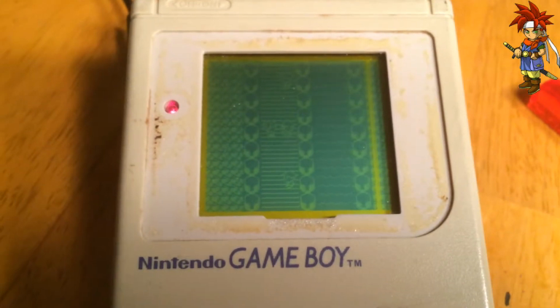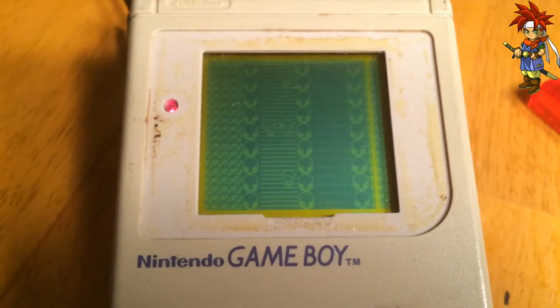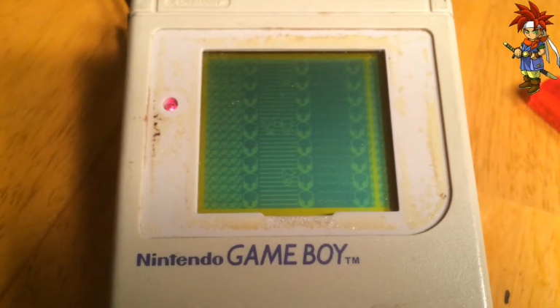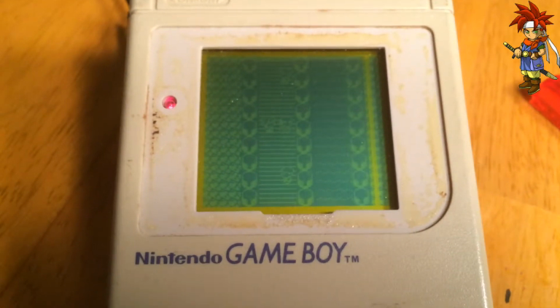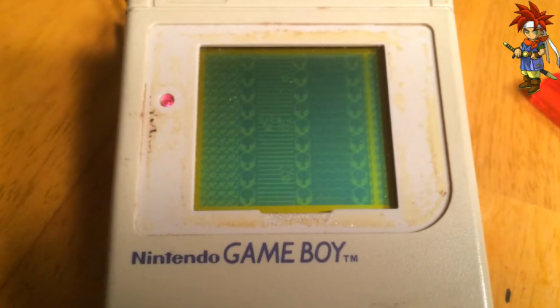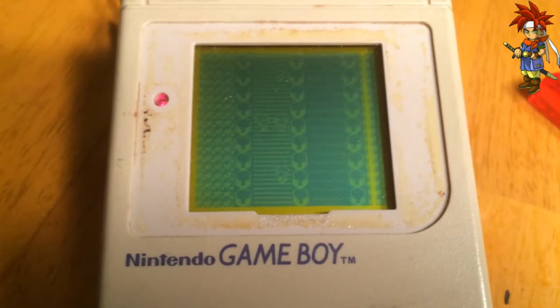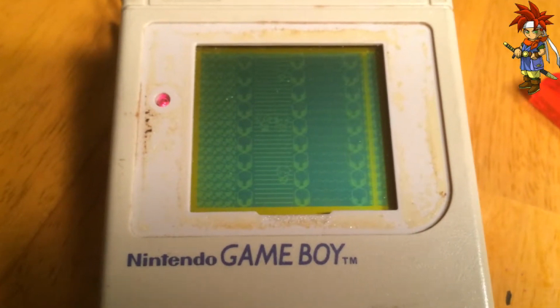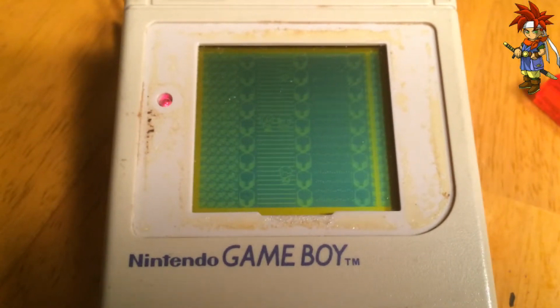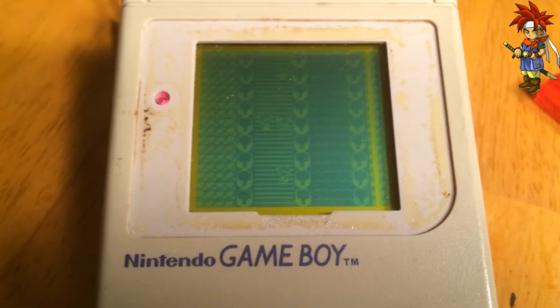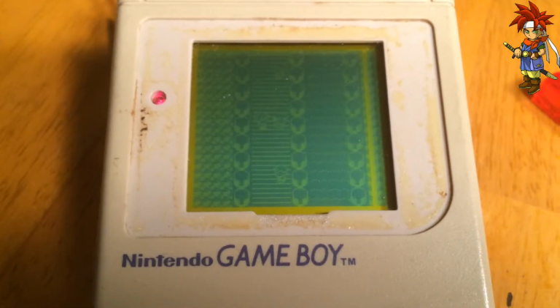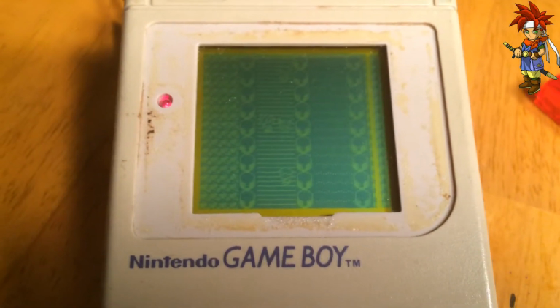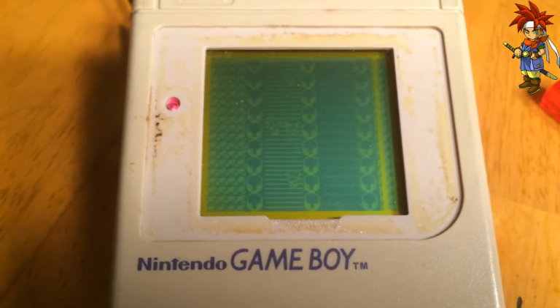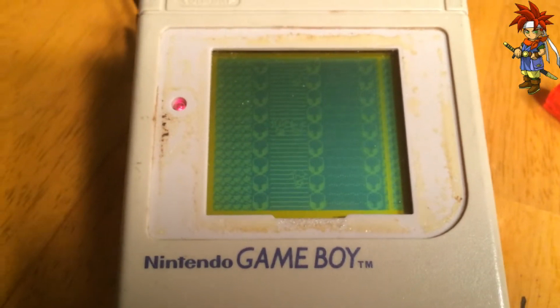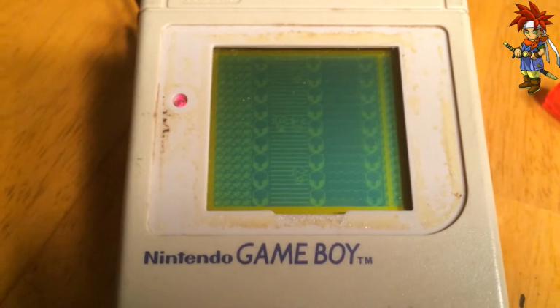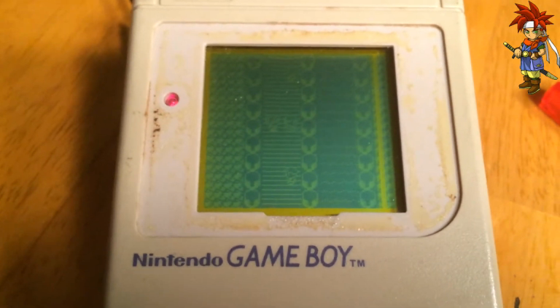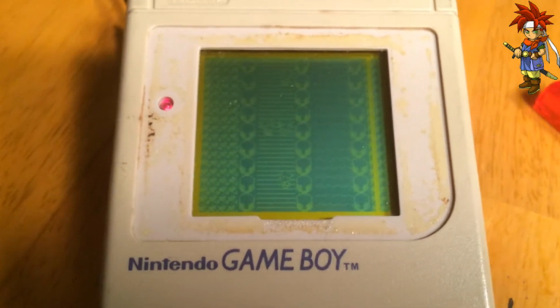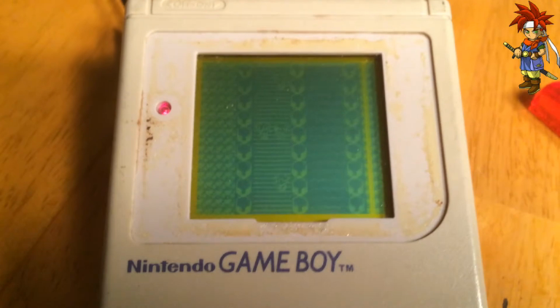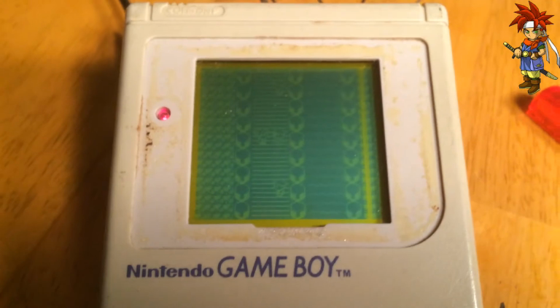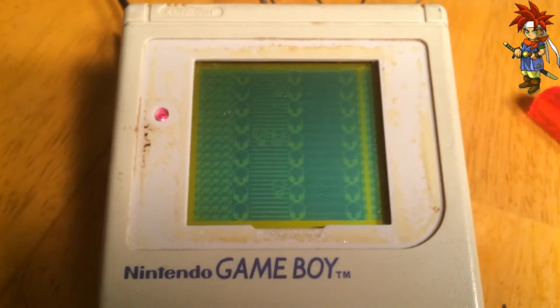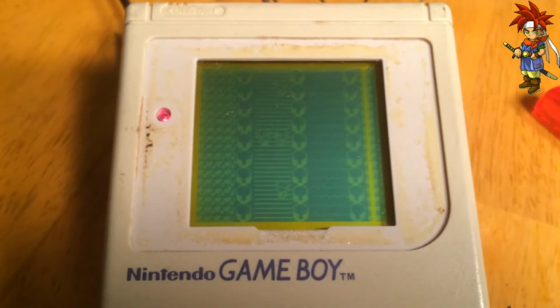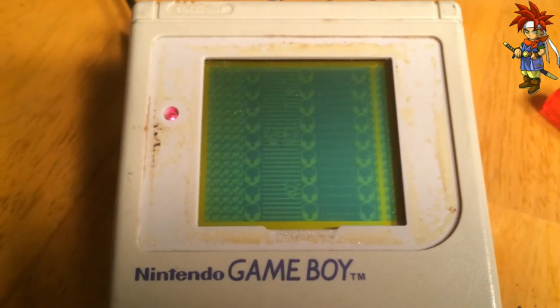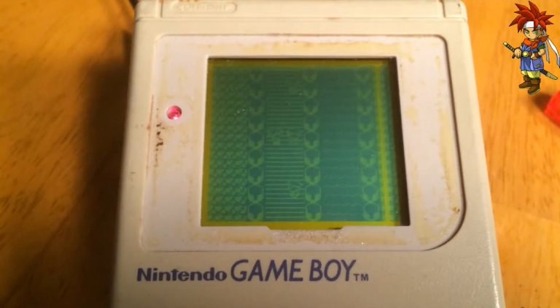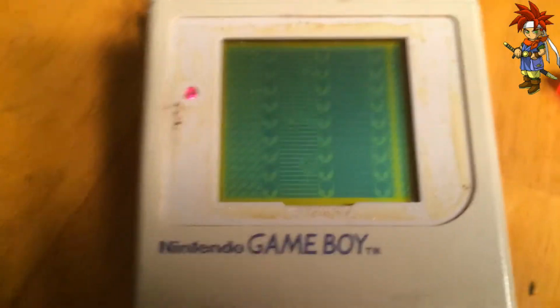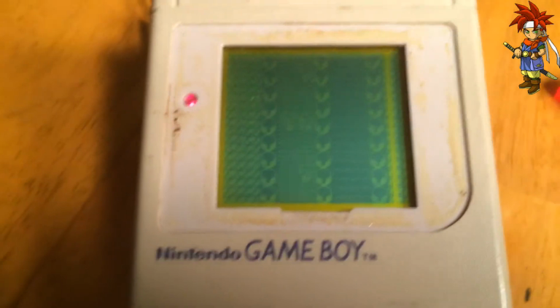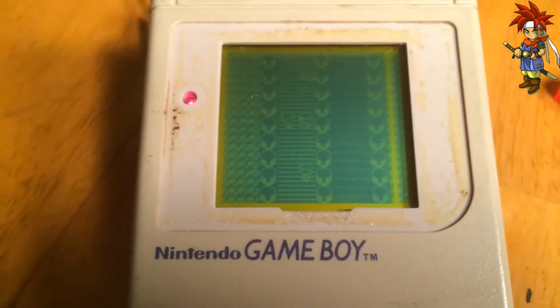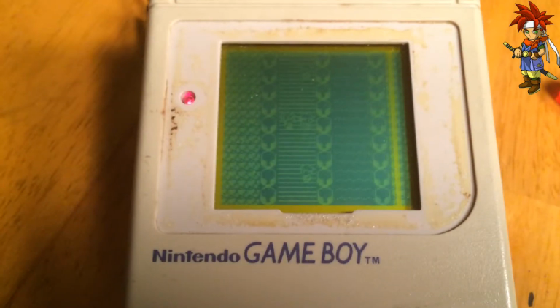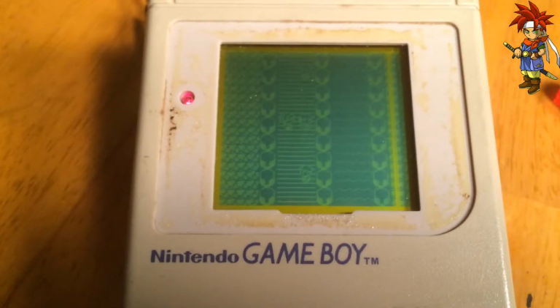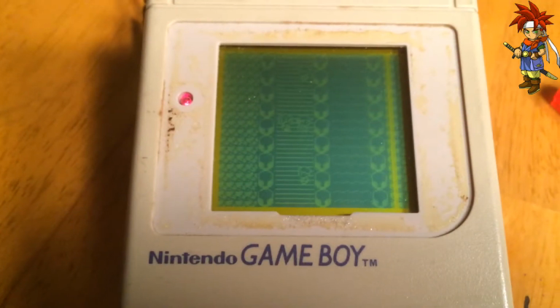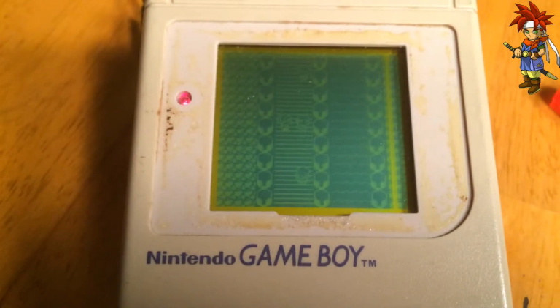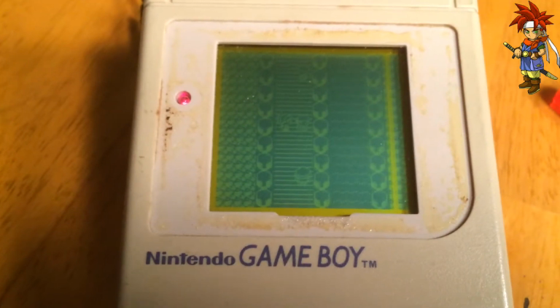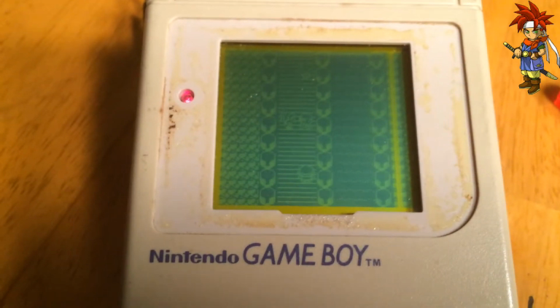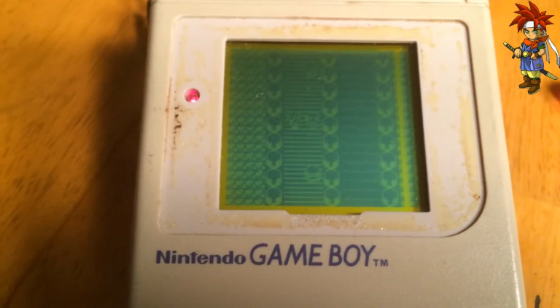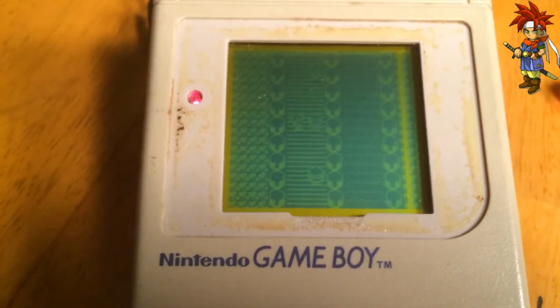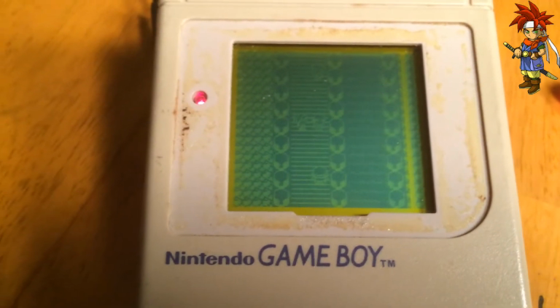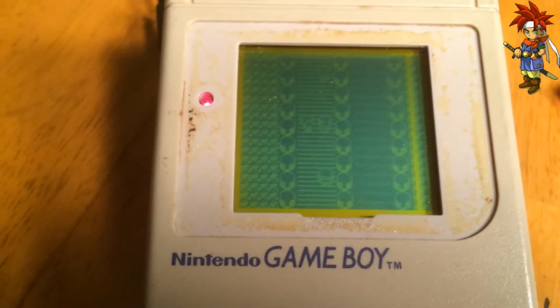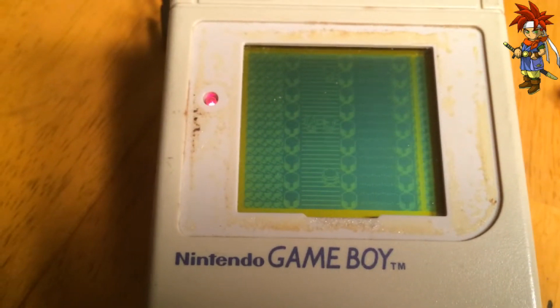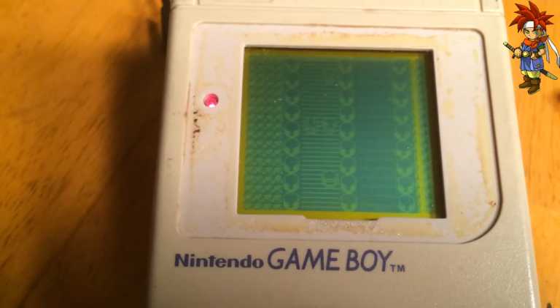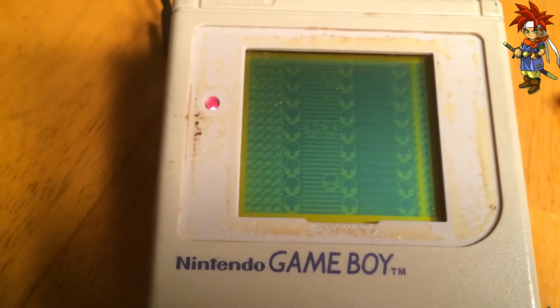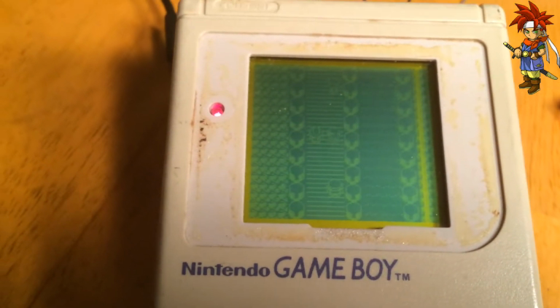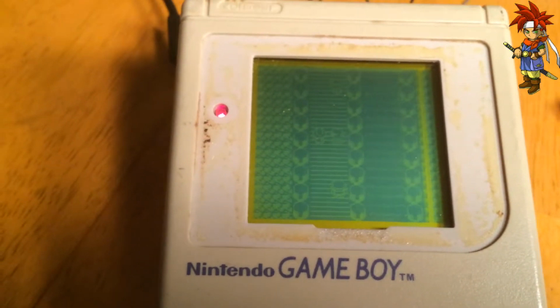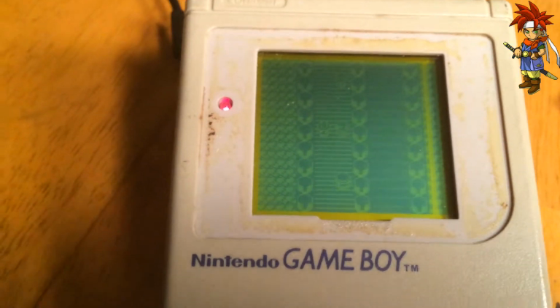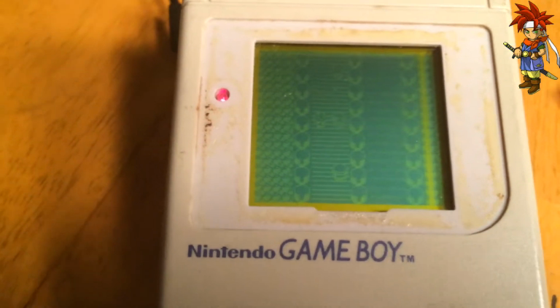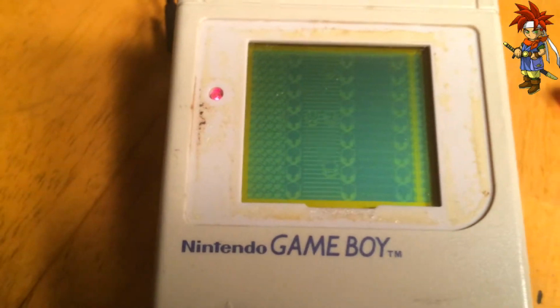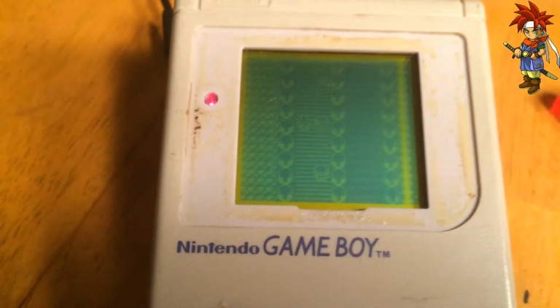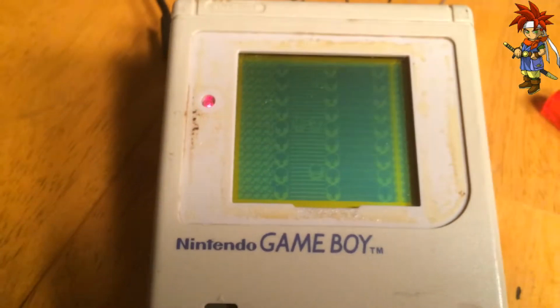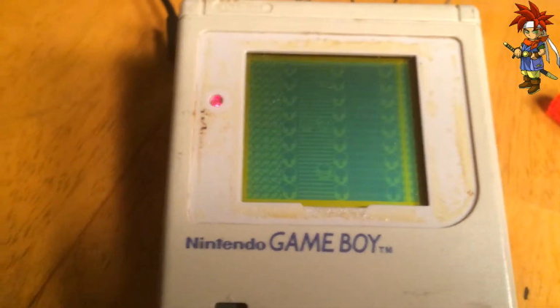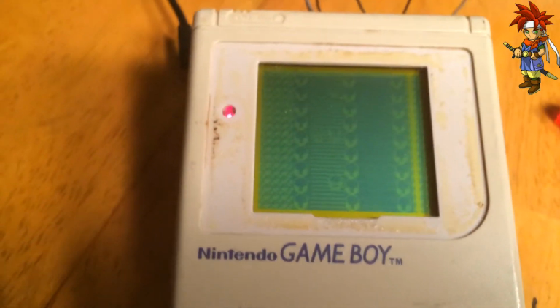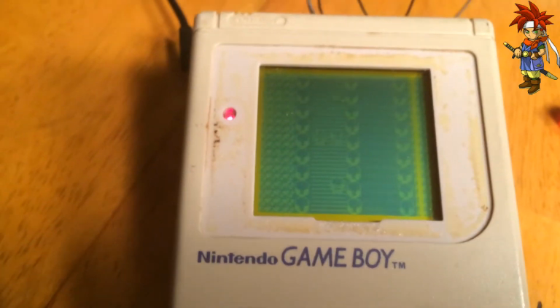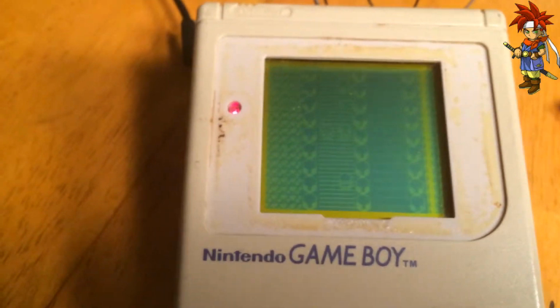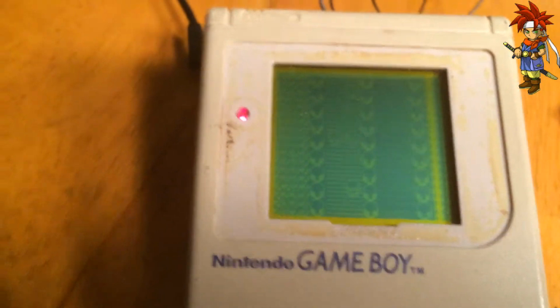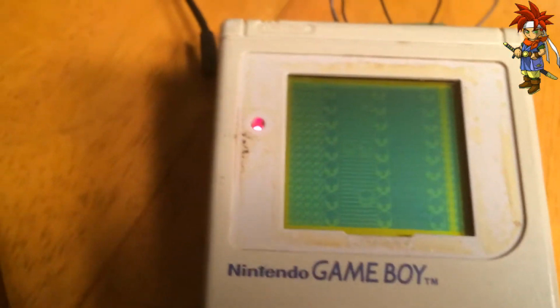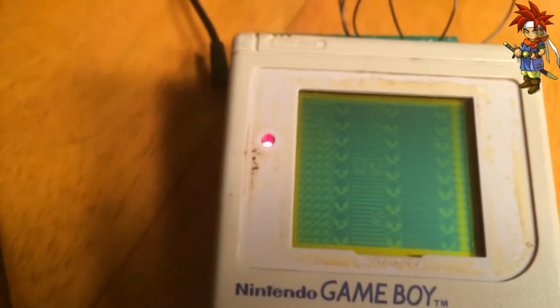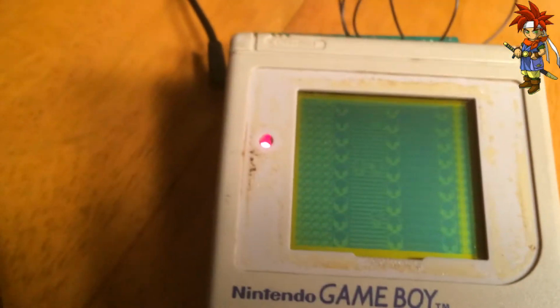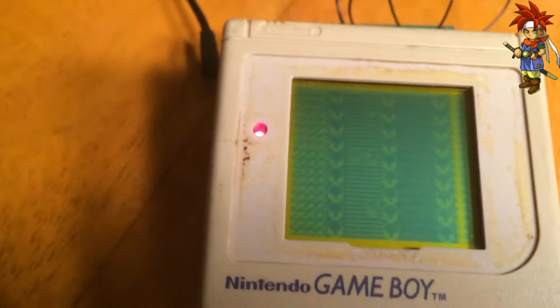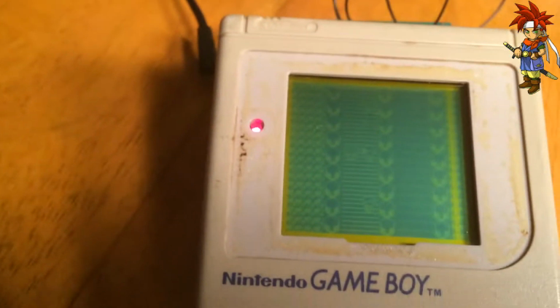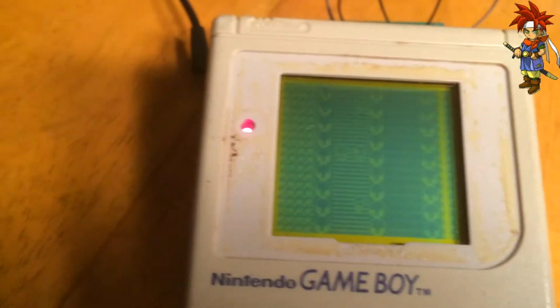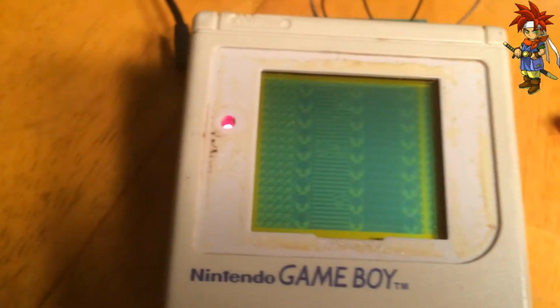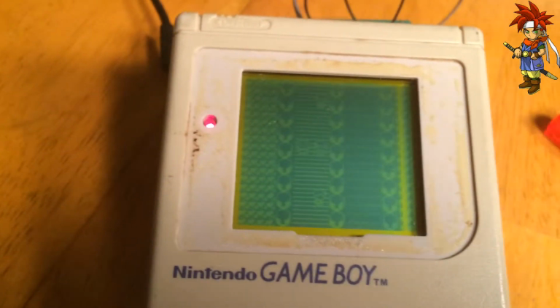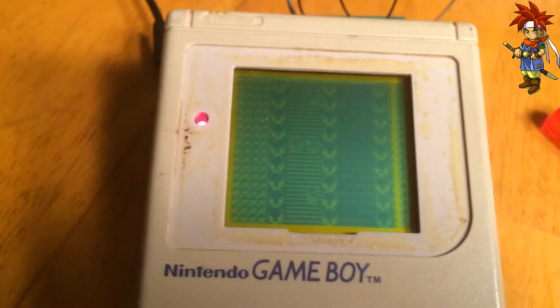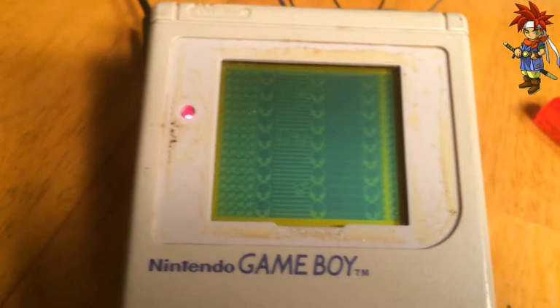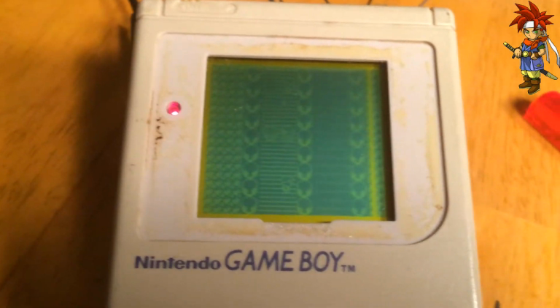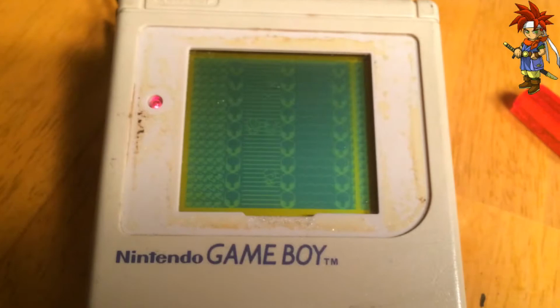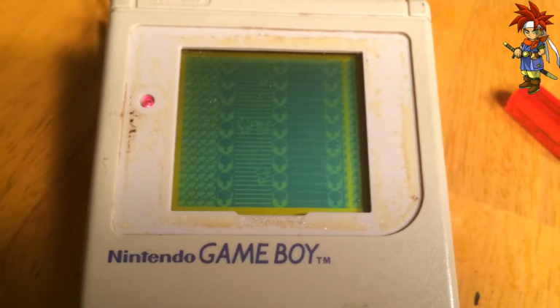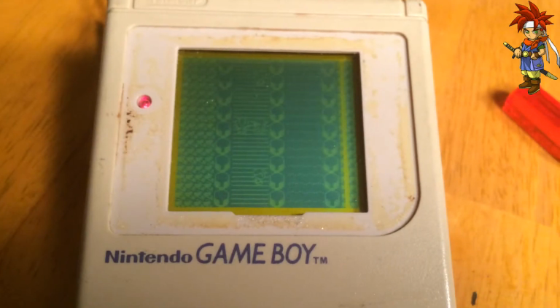Yeah, that's about it. I'll go ahead and add a sweet picture of the last Game Boy I just did. It's pretty cool. All right, later.